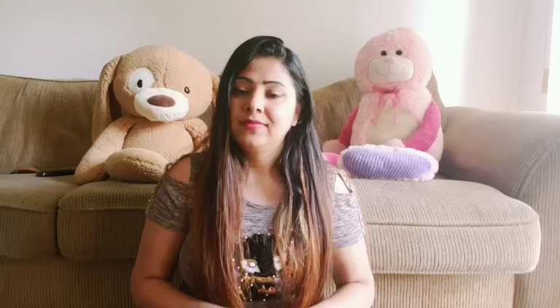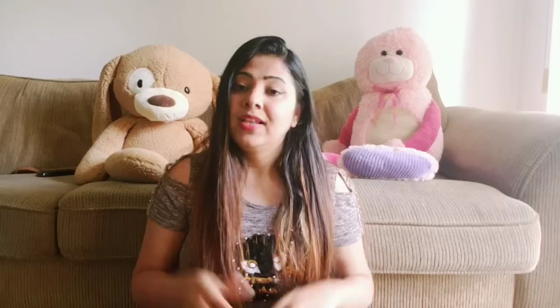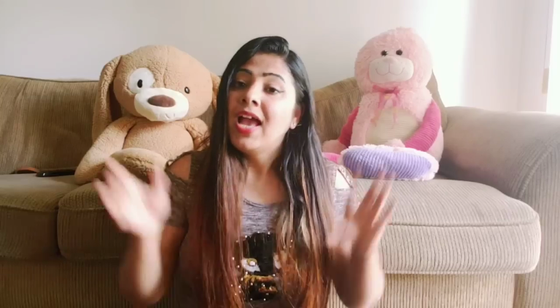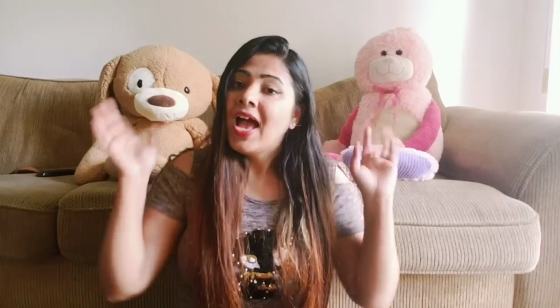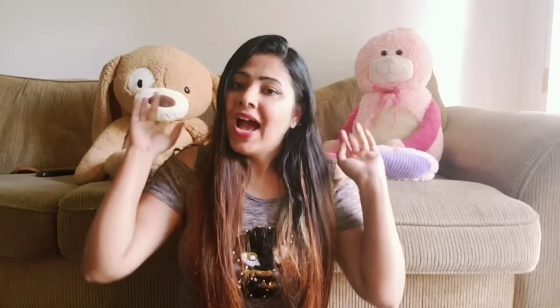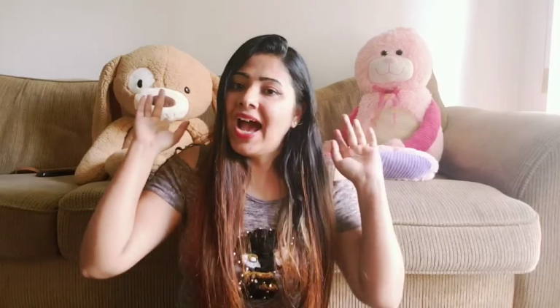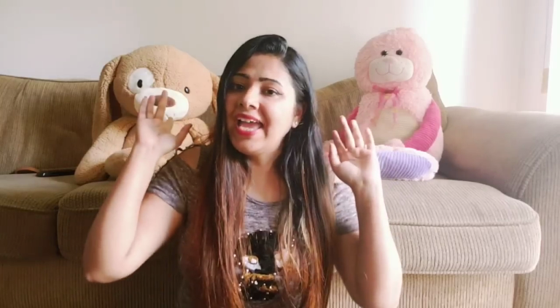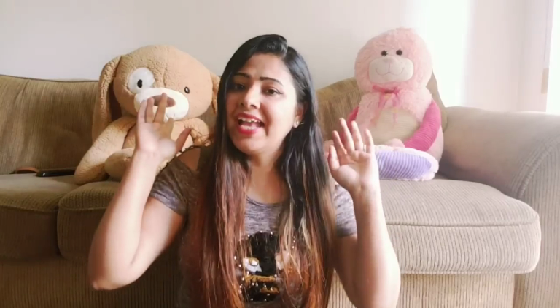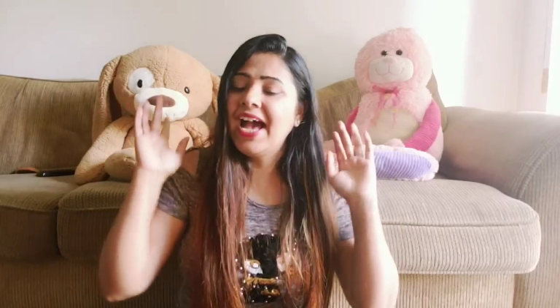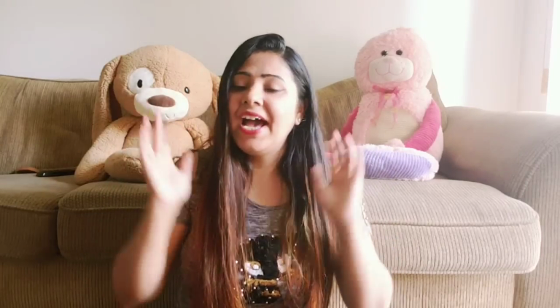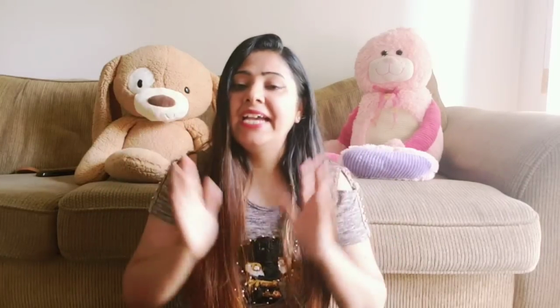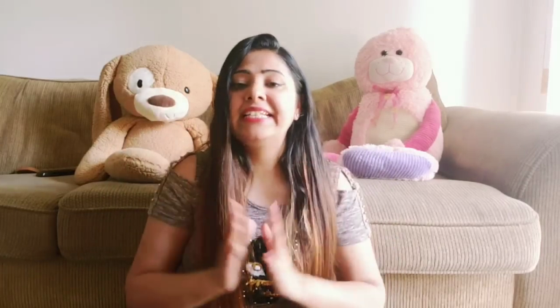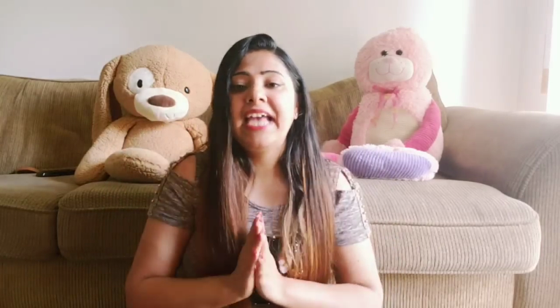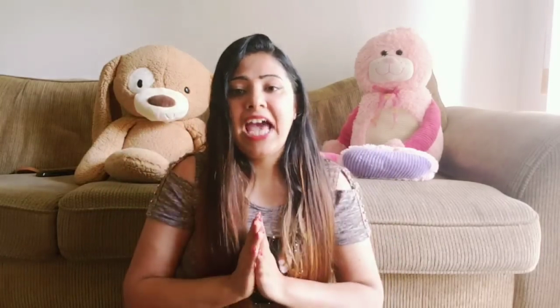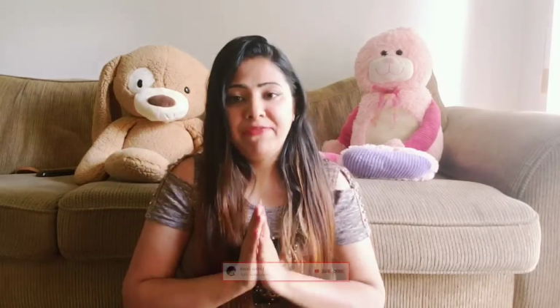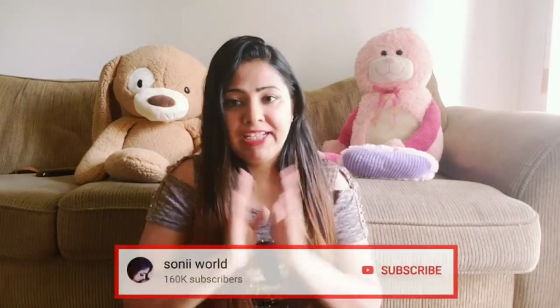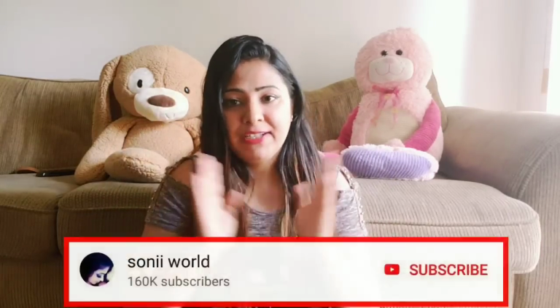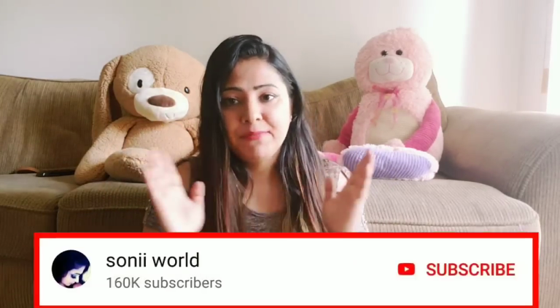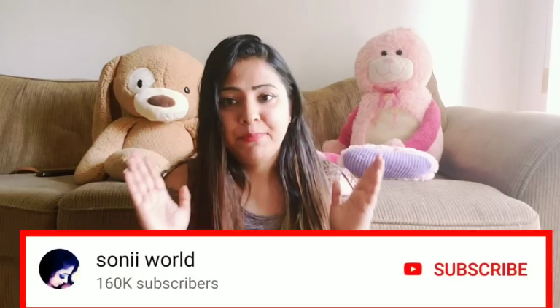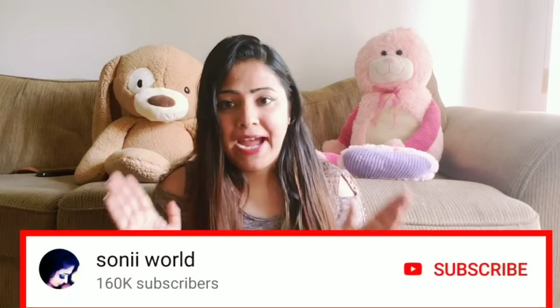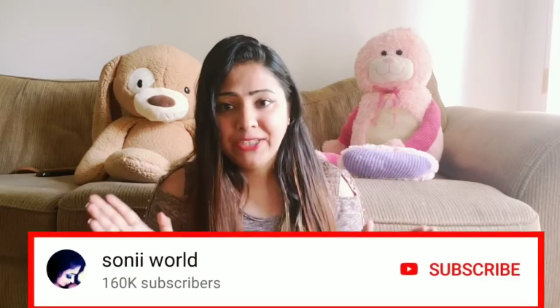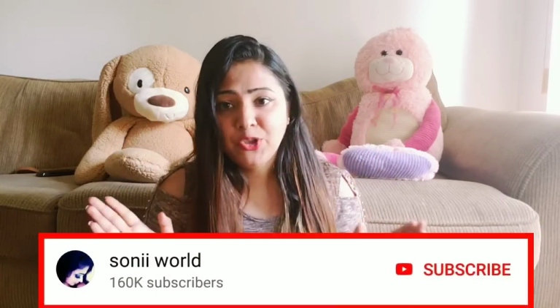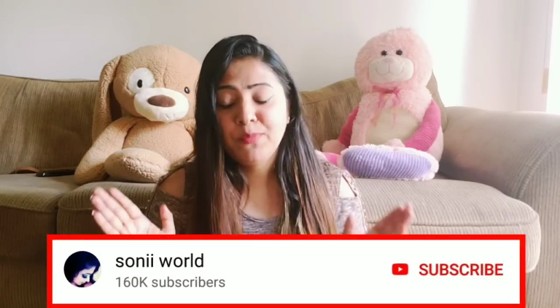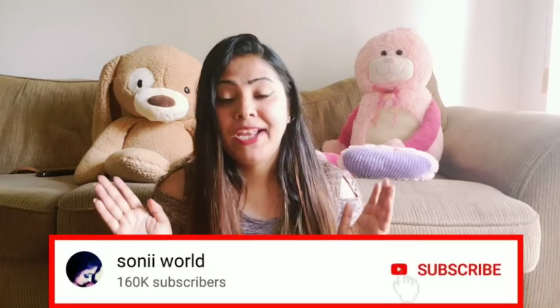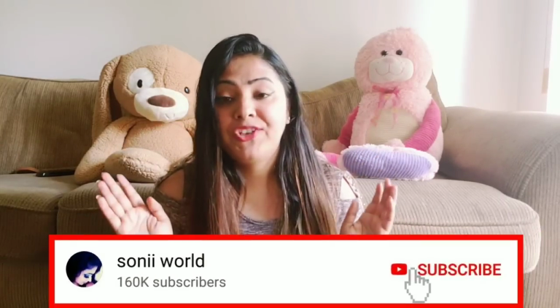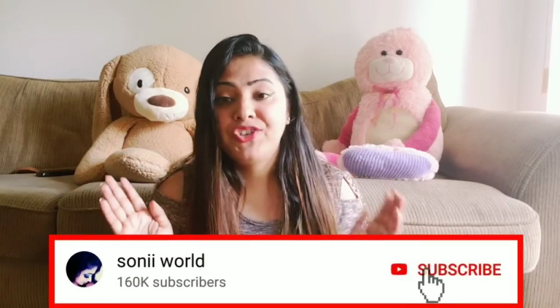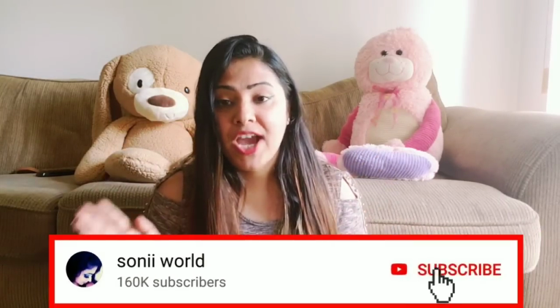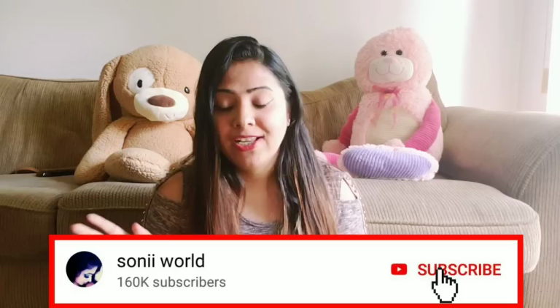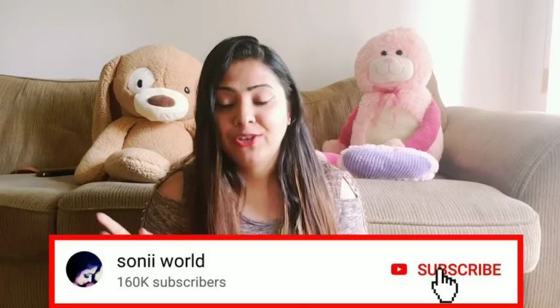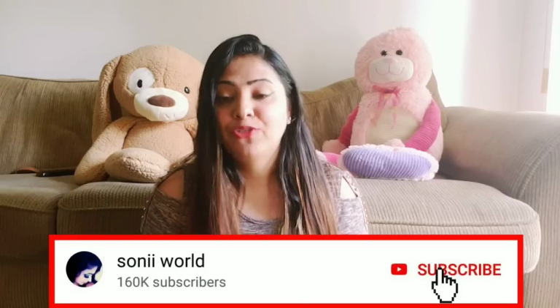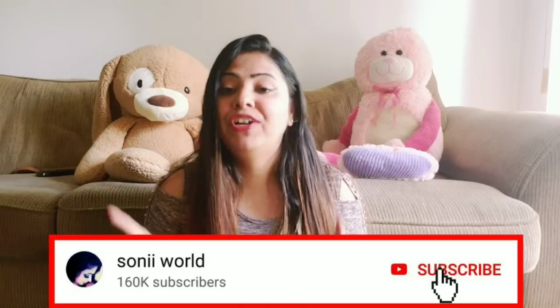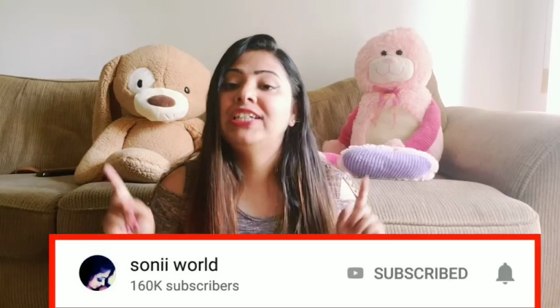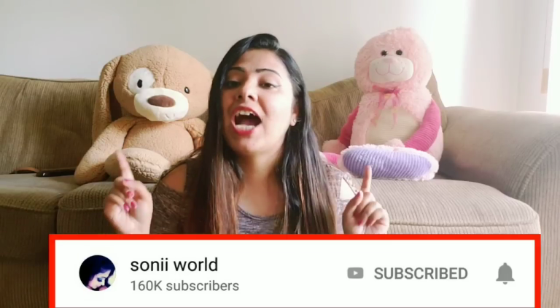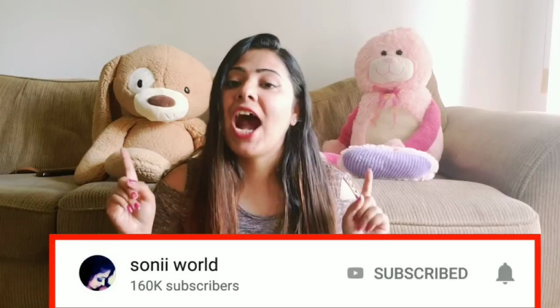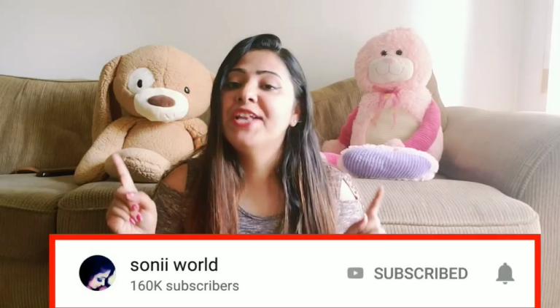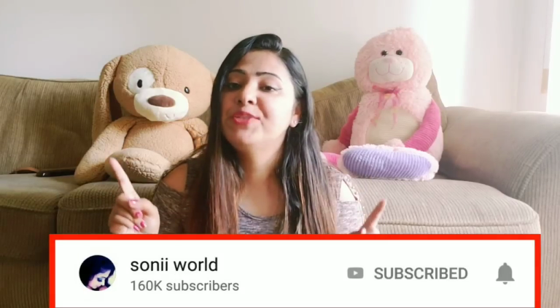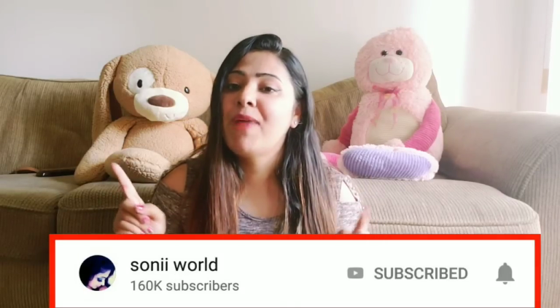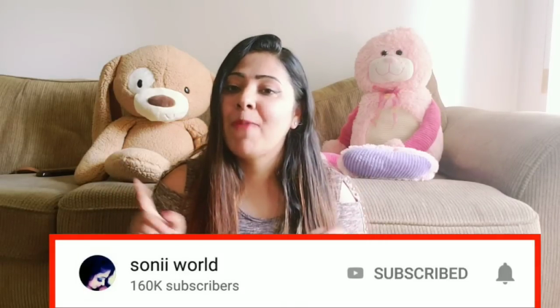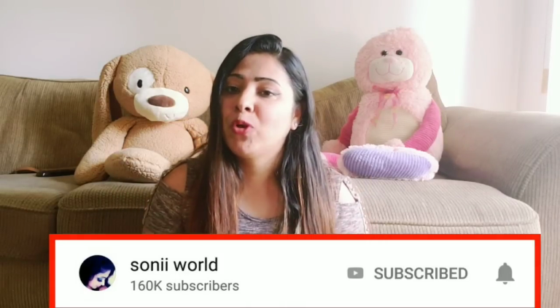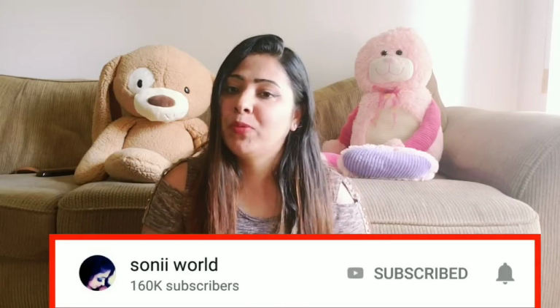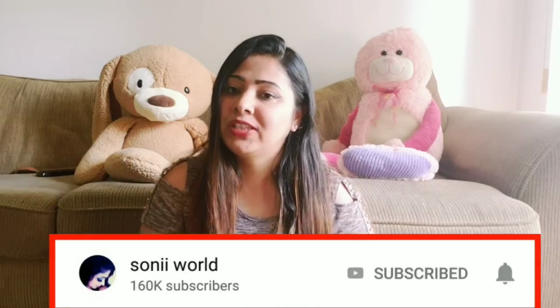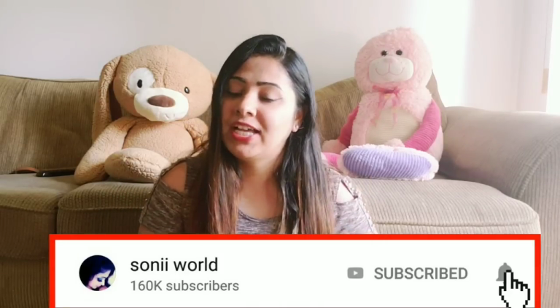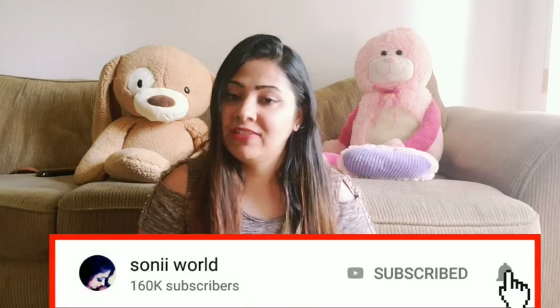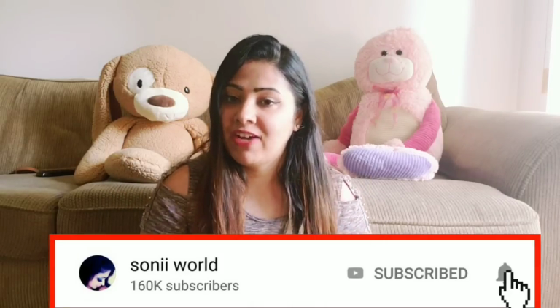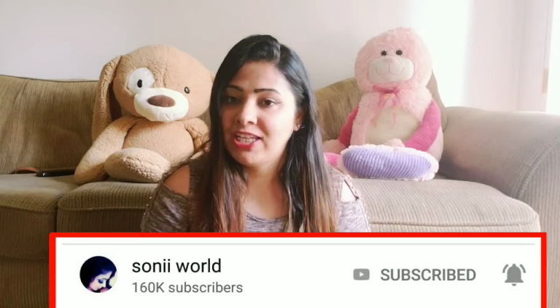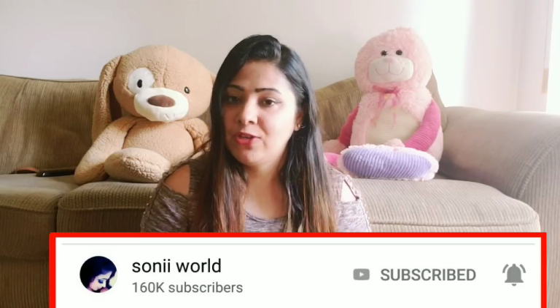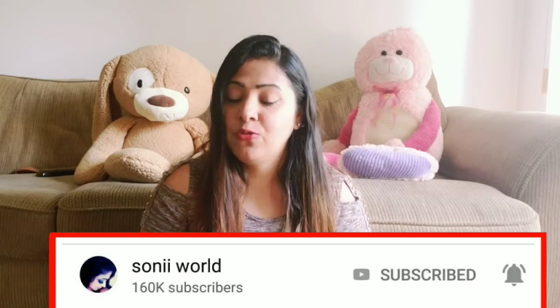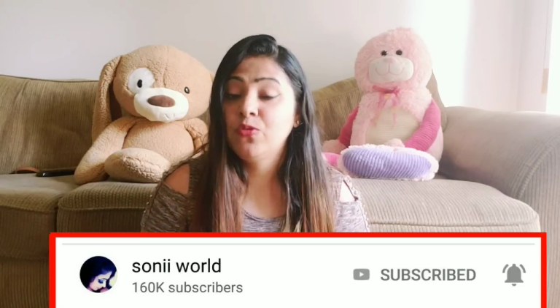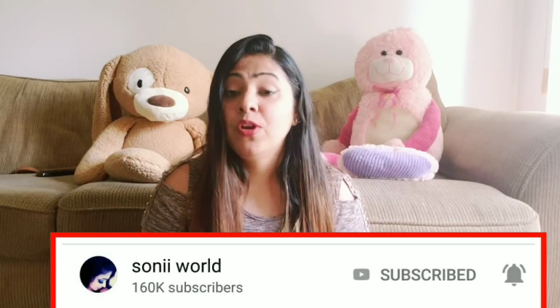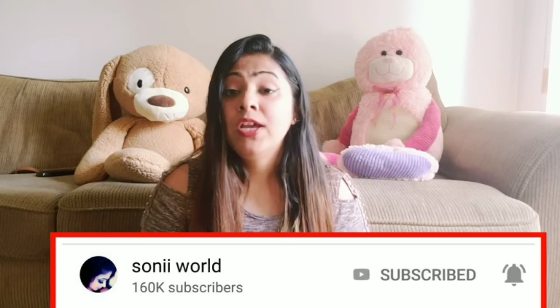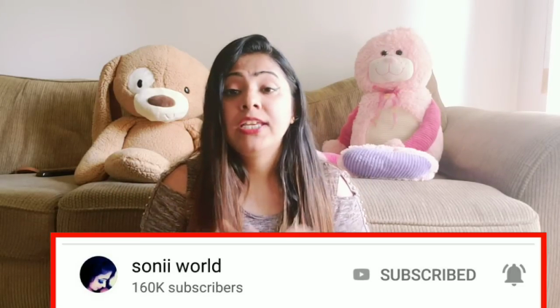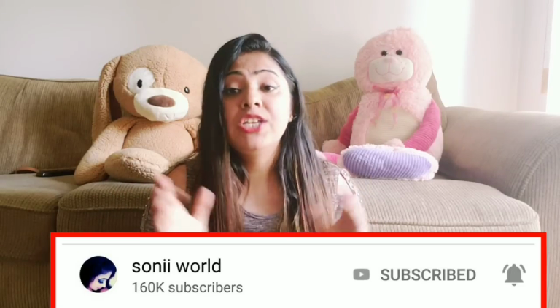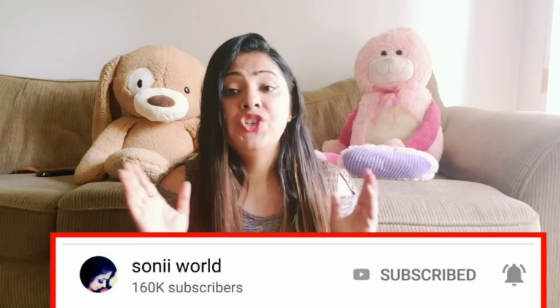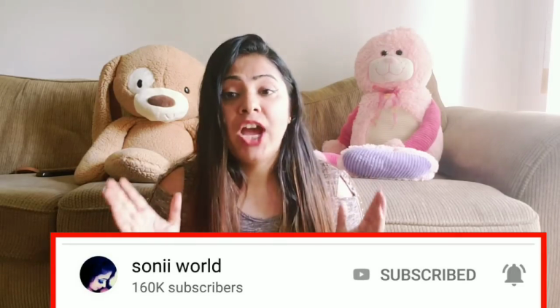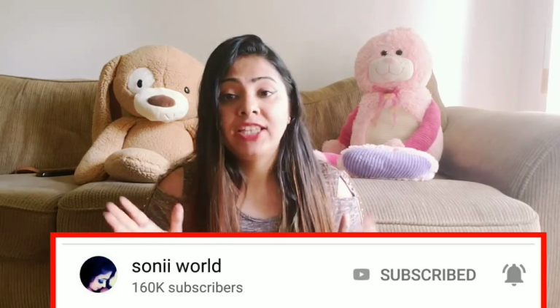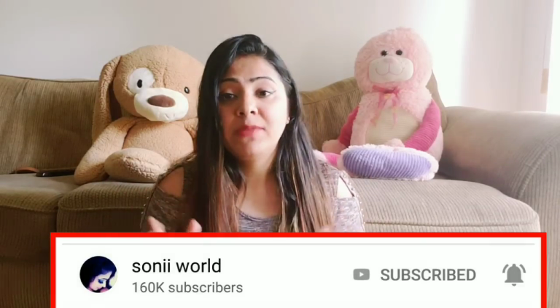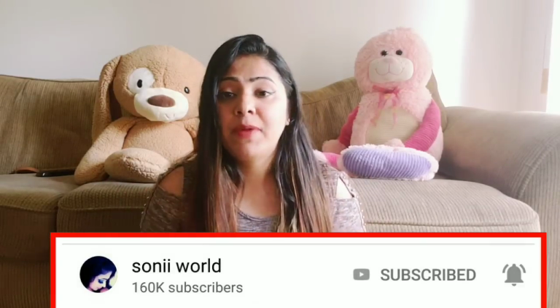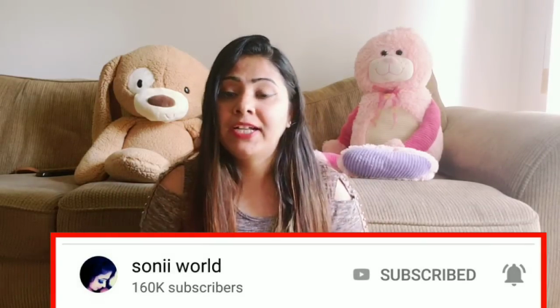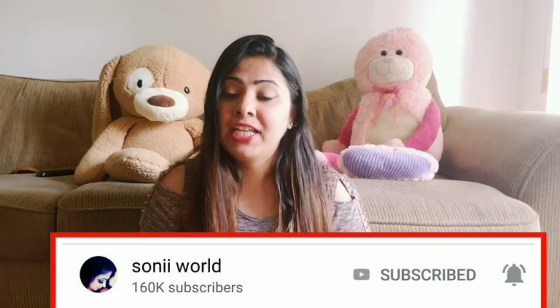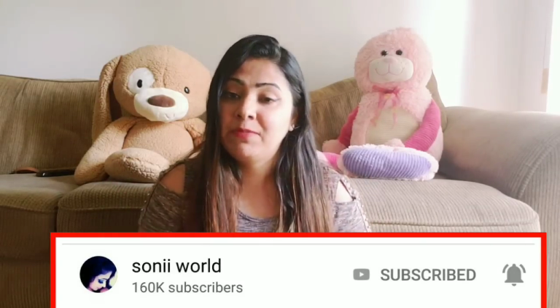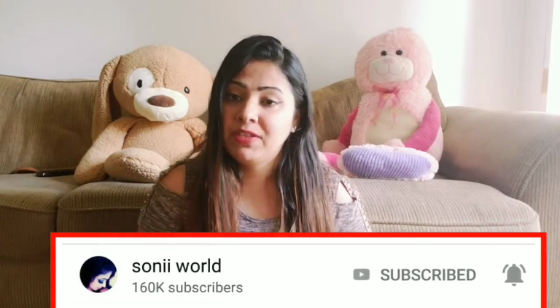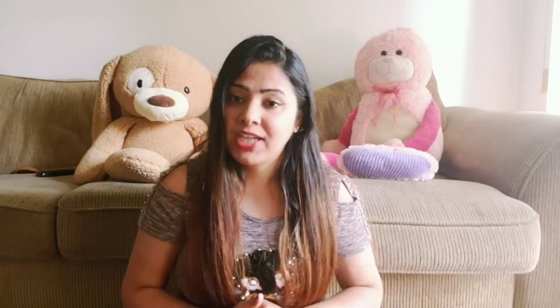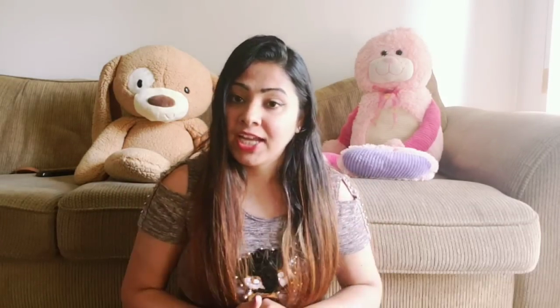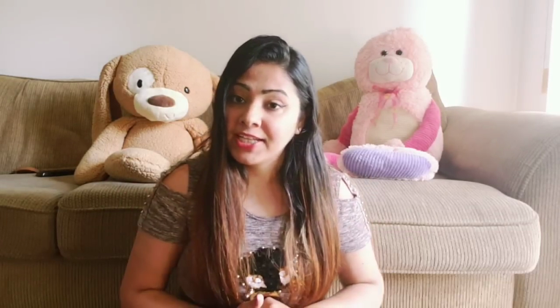Hi guys and welcome back to my channel. Today I am going to tell you what to do when you want to go to a wedding party.